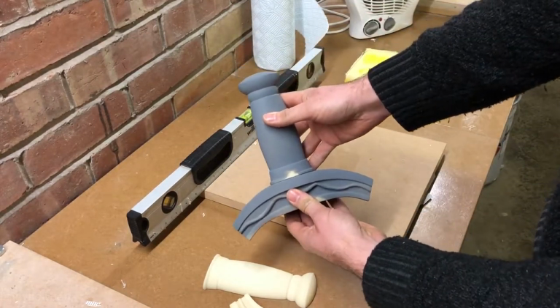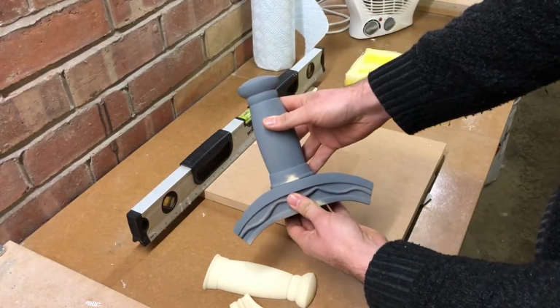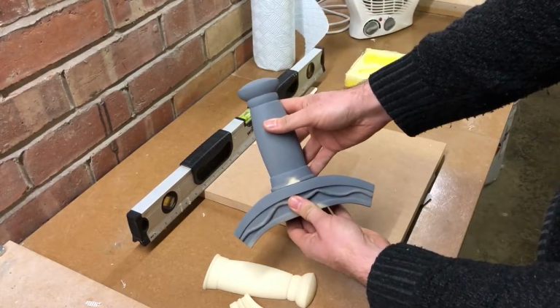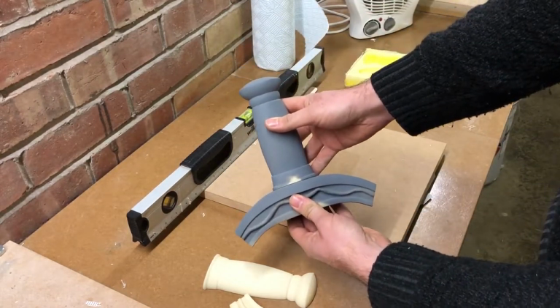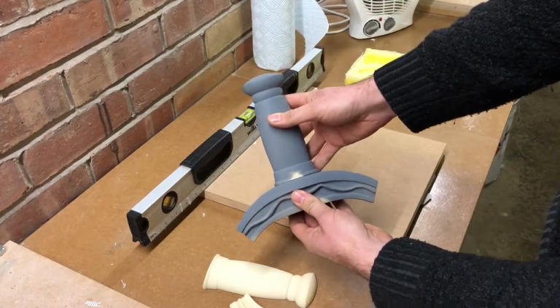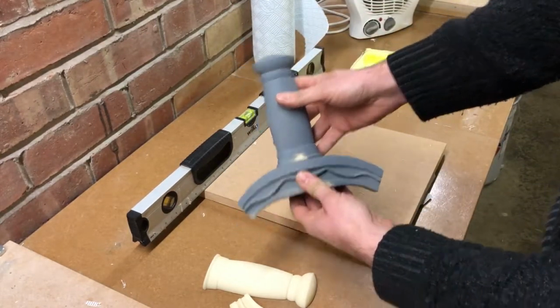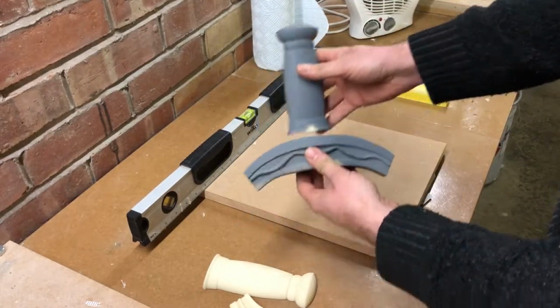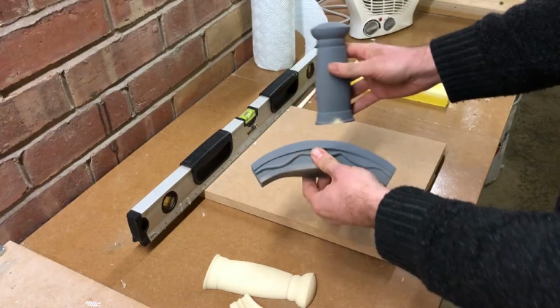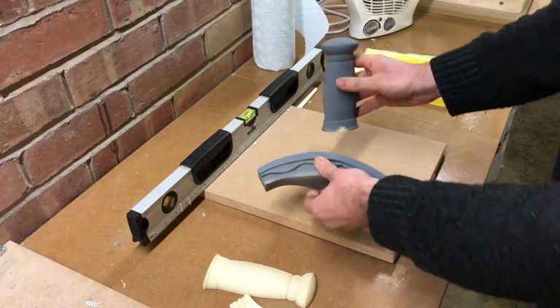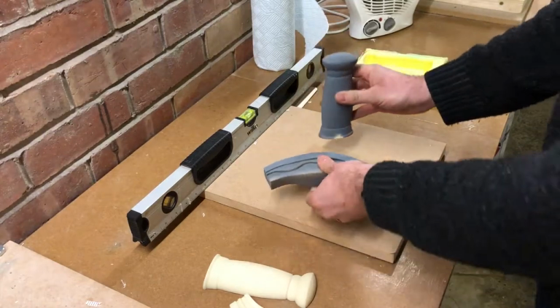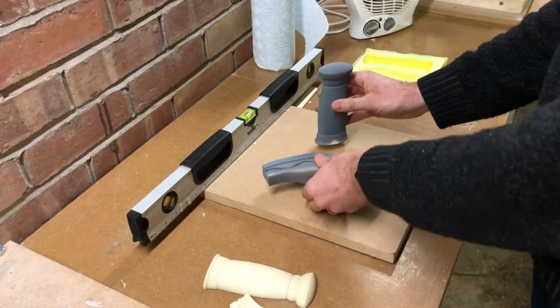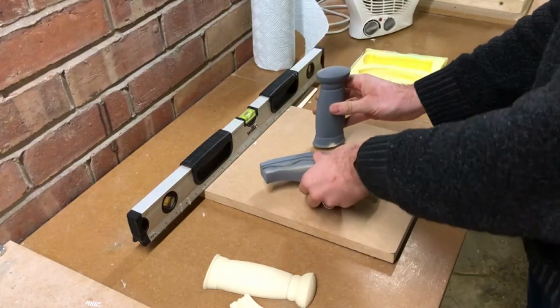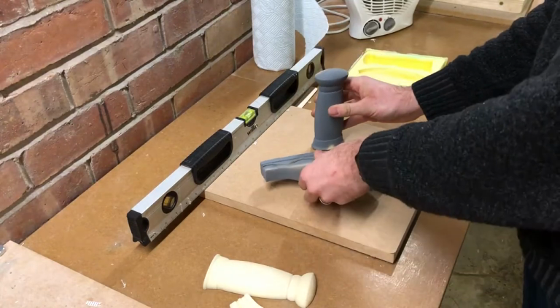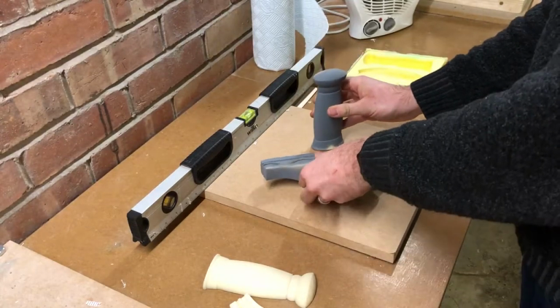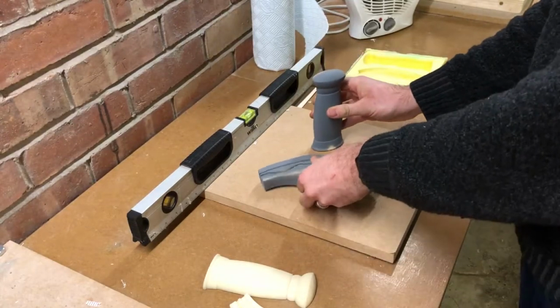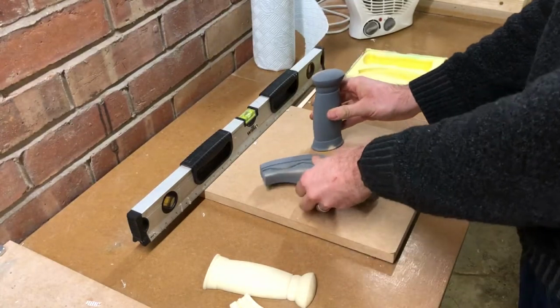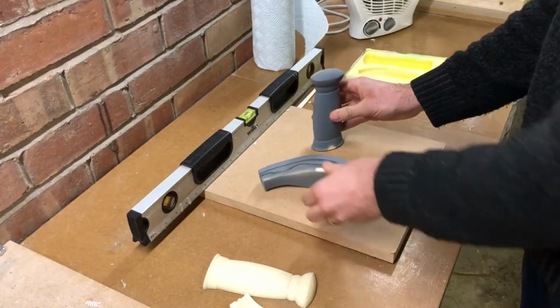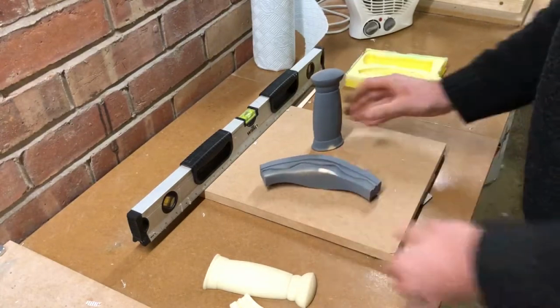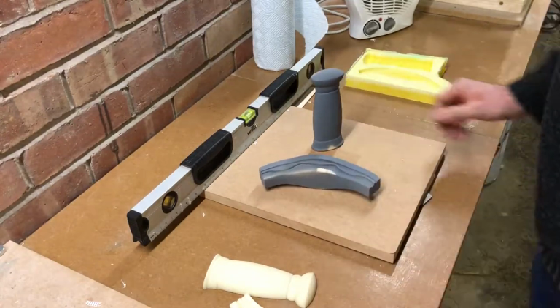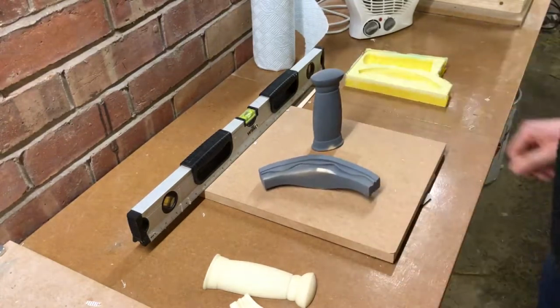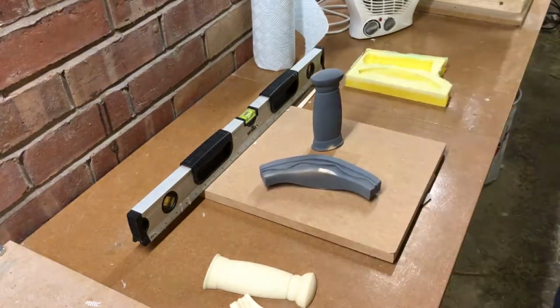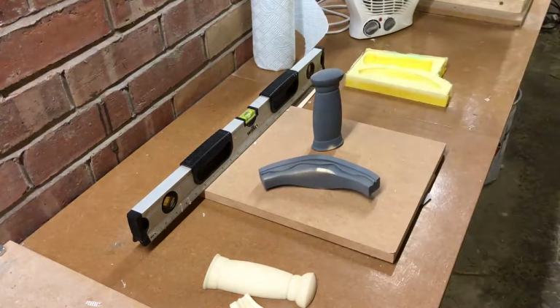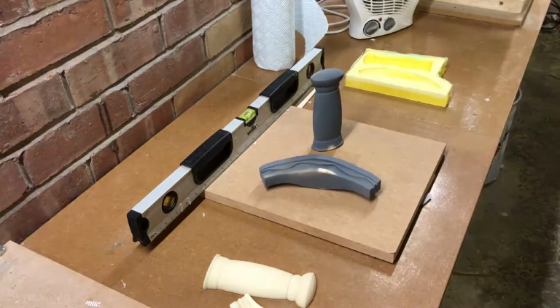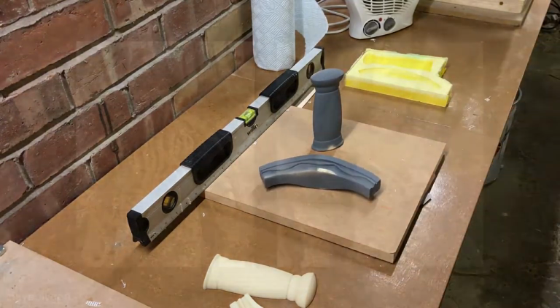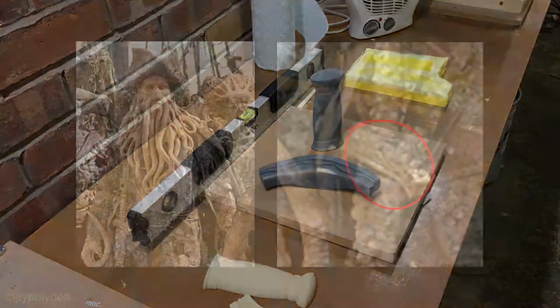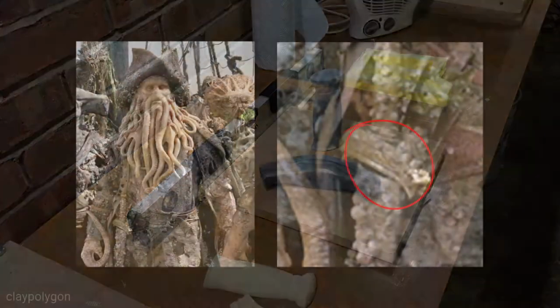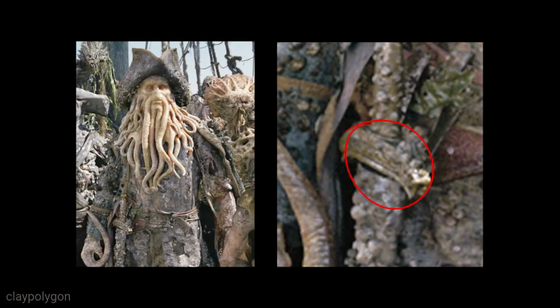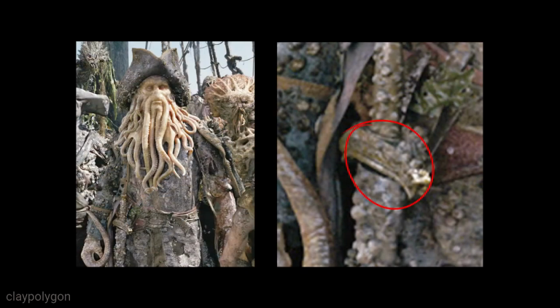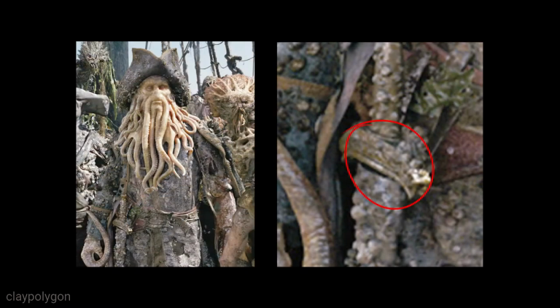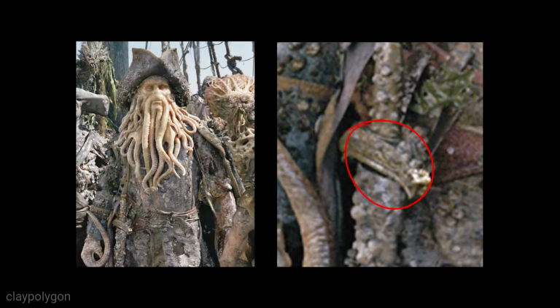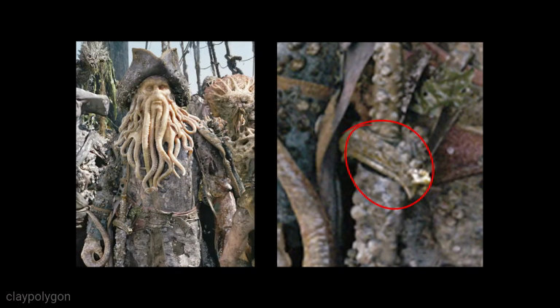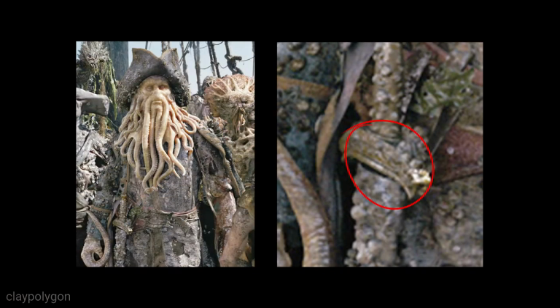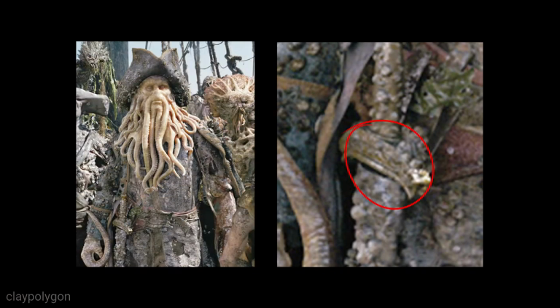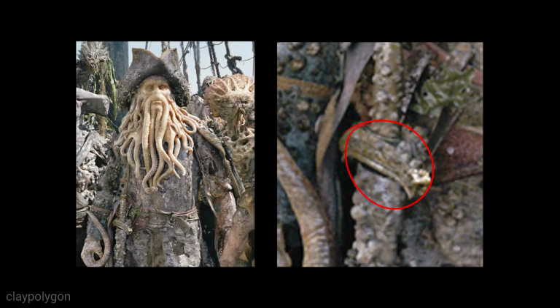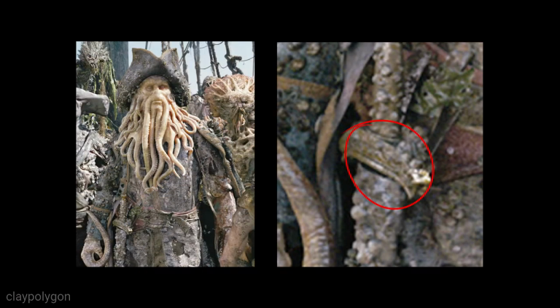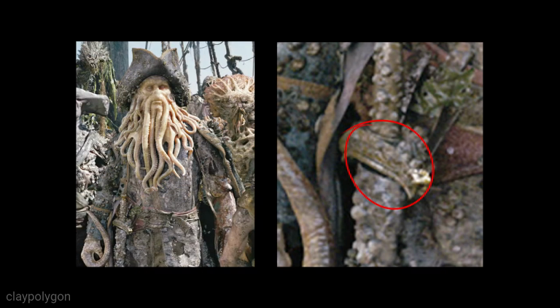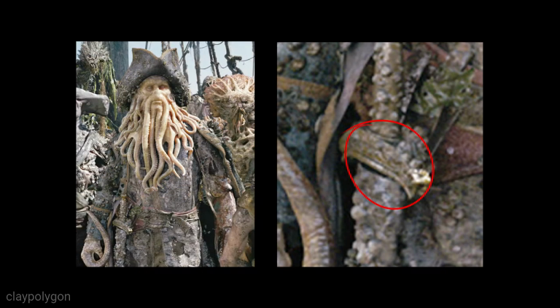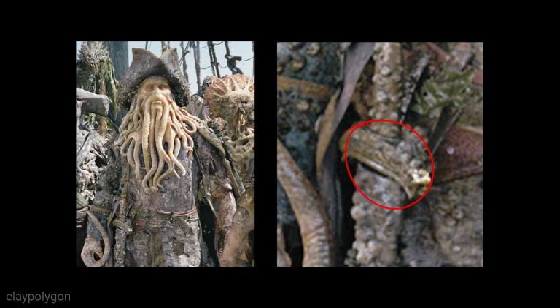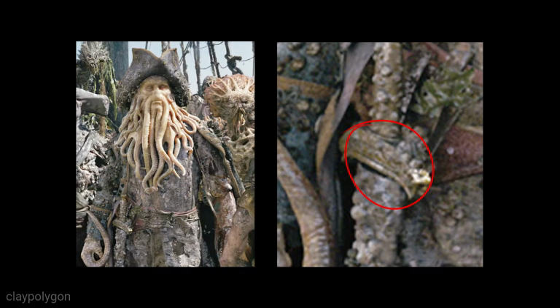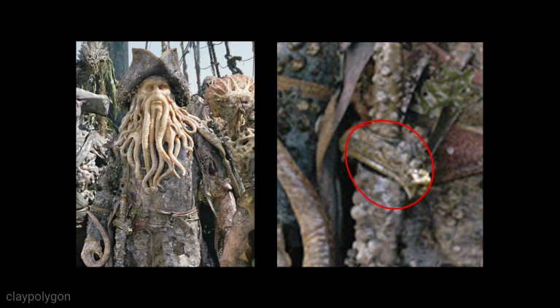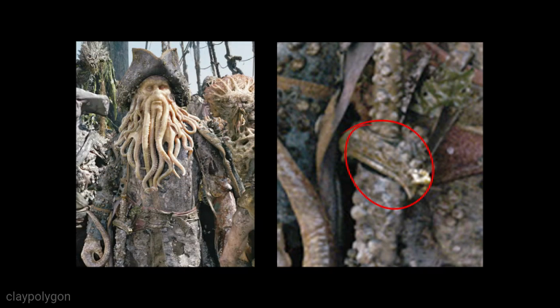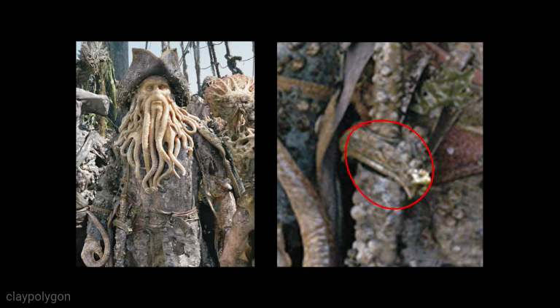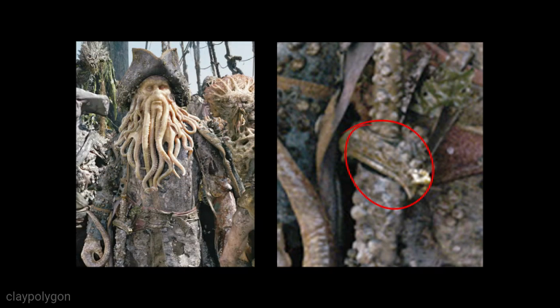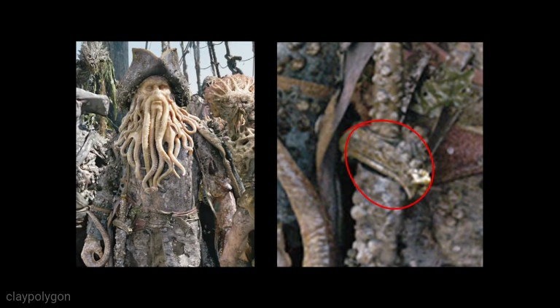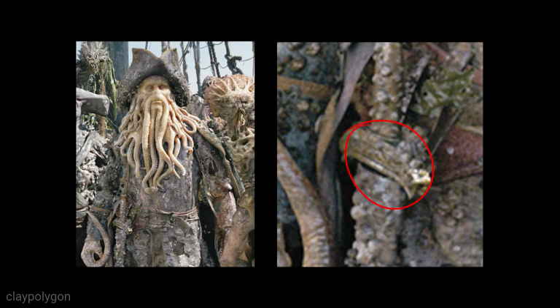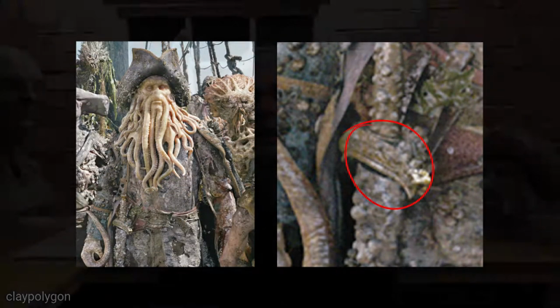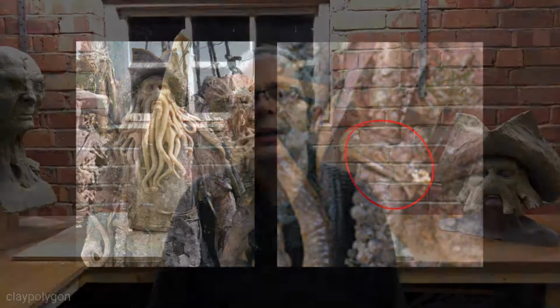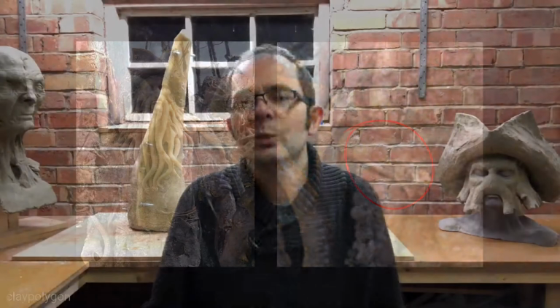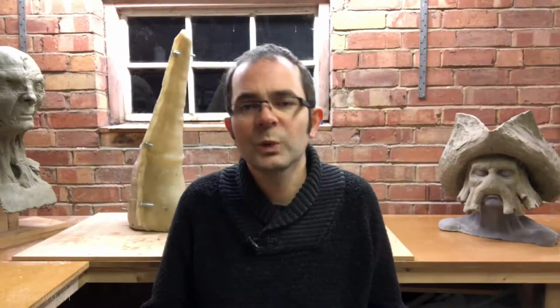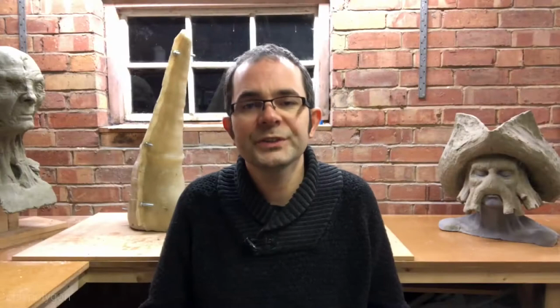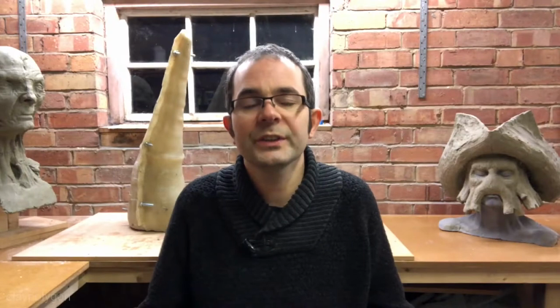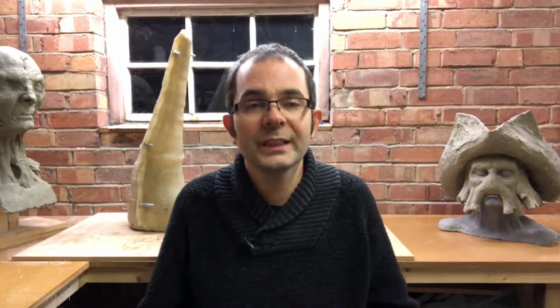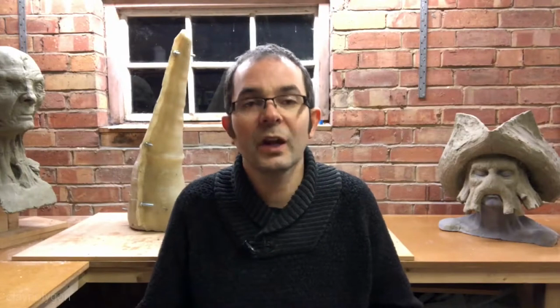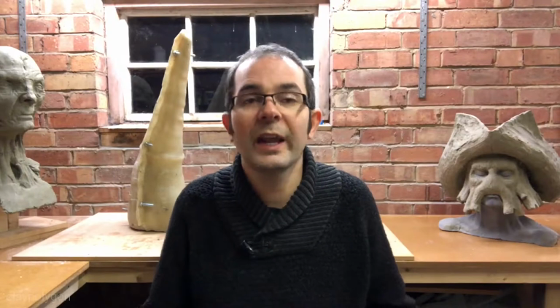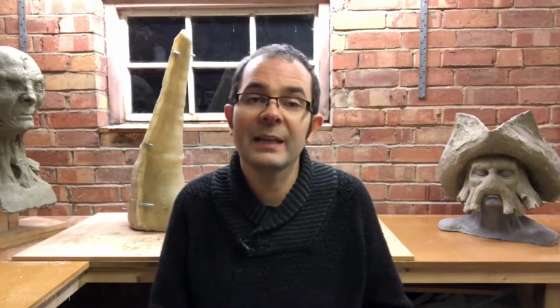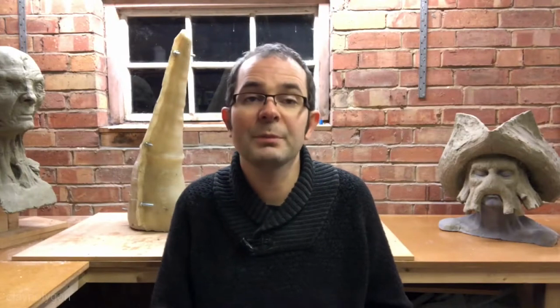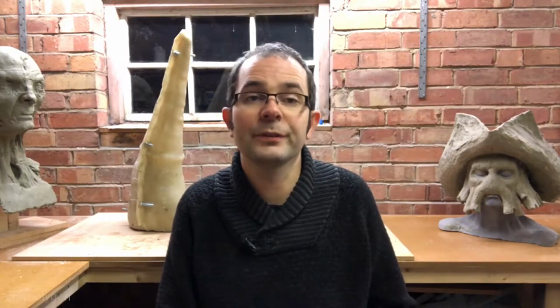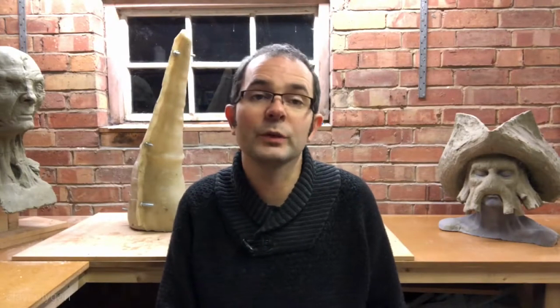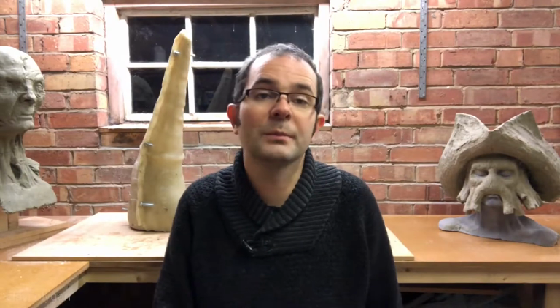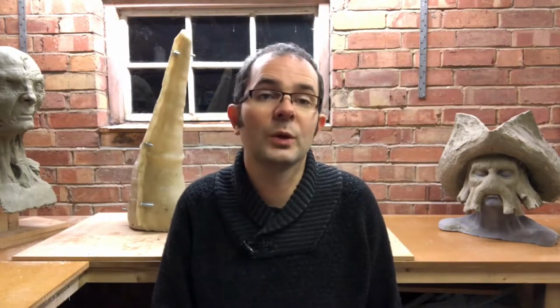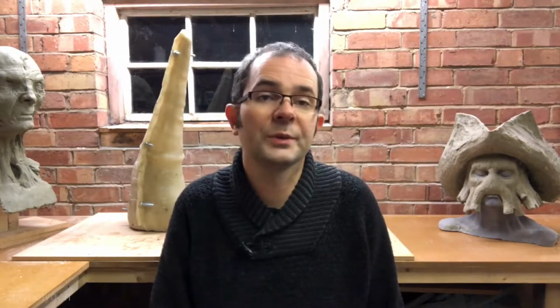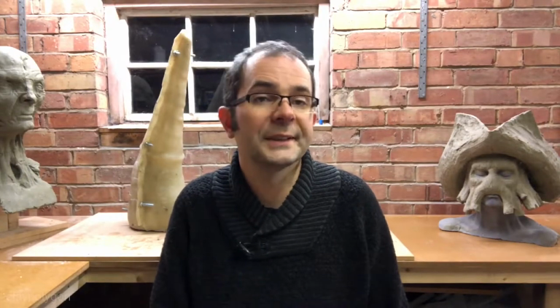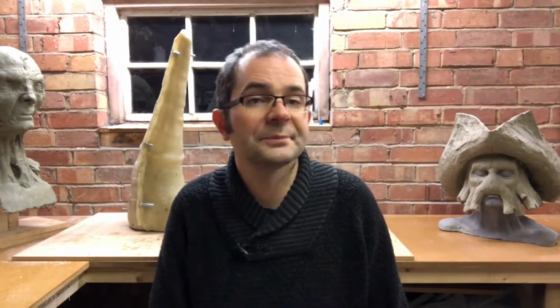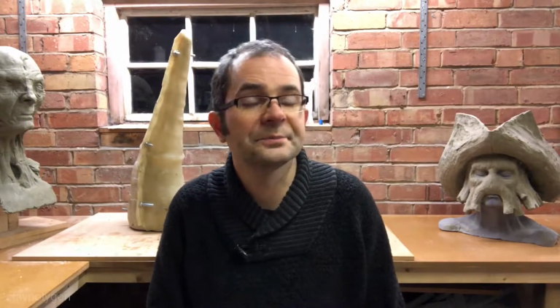That extra wiggly line — if you look at reference, there is something there — was done in clay before moulding.